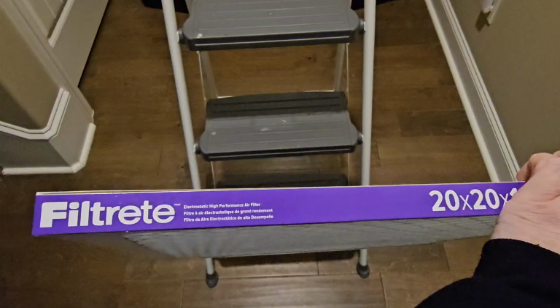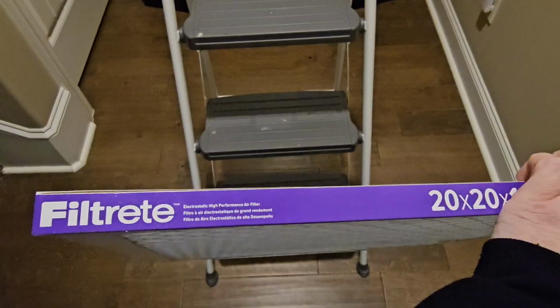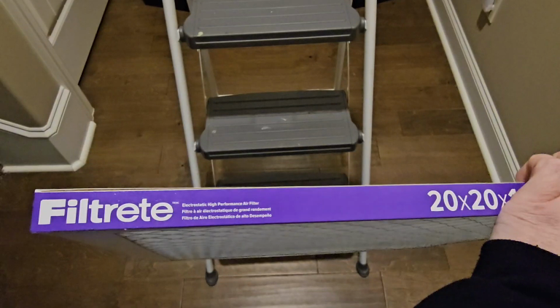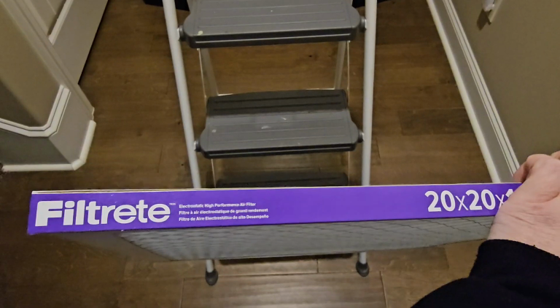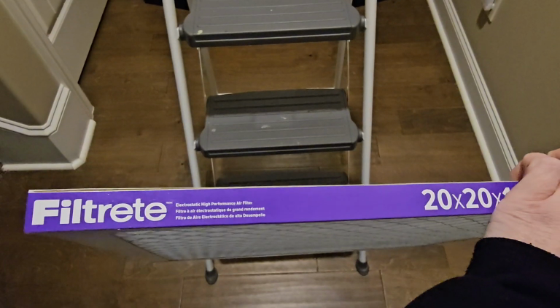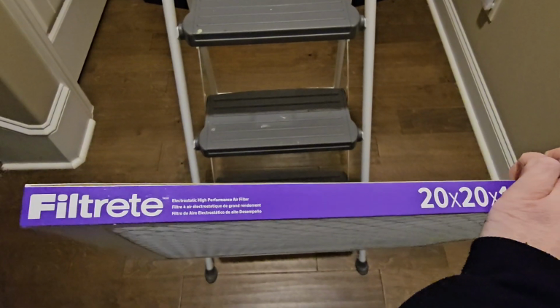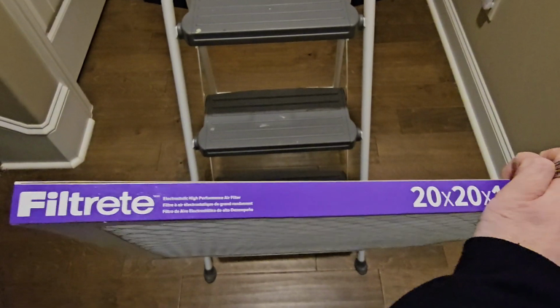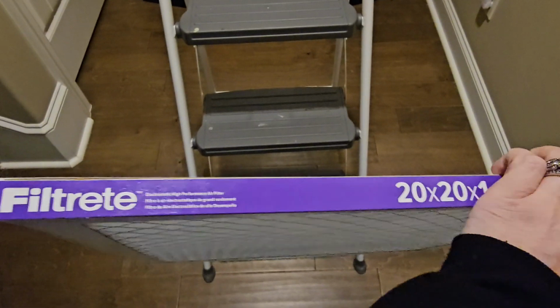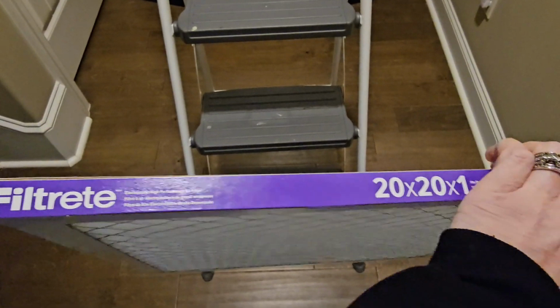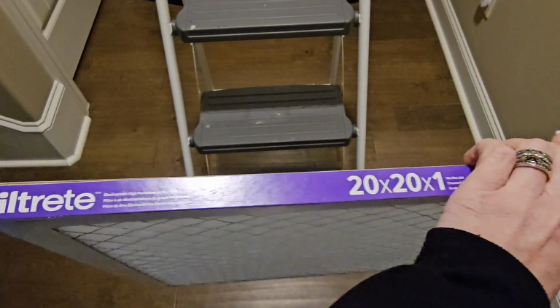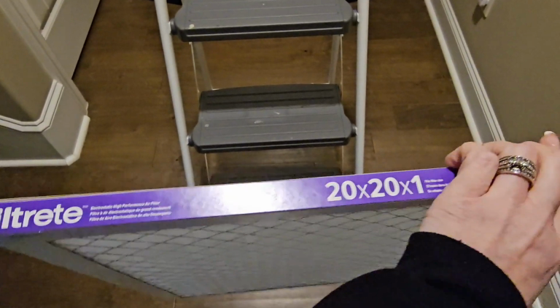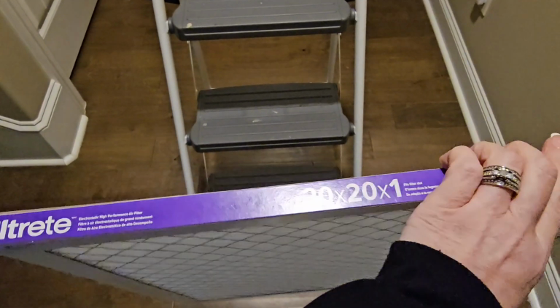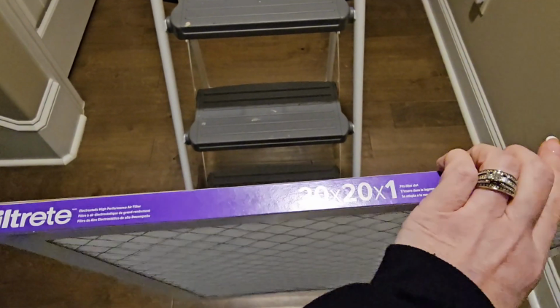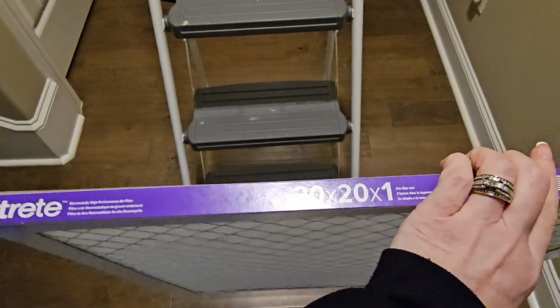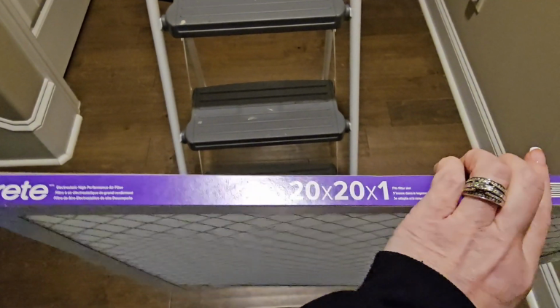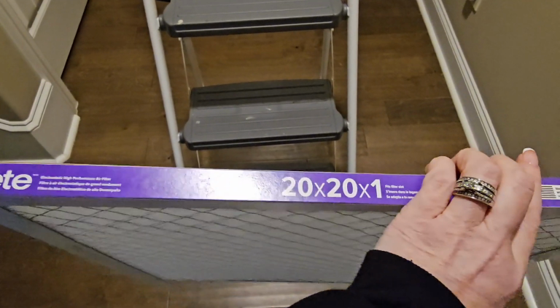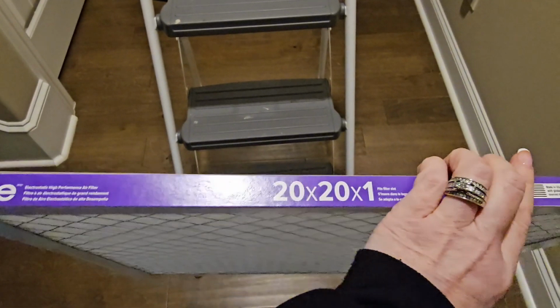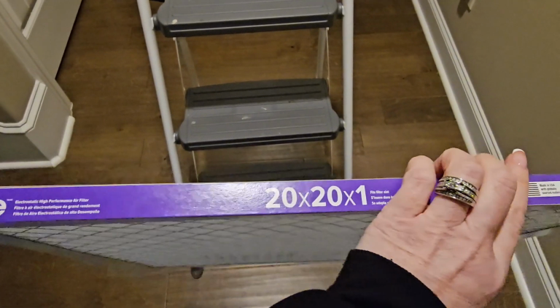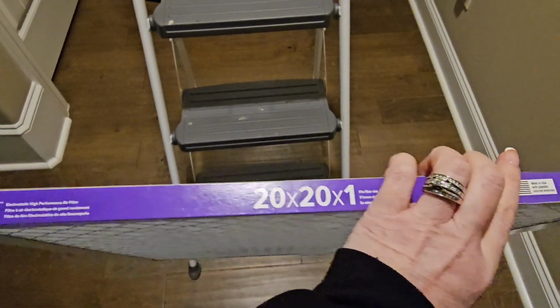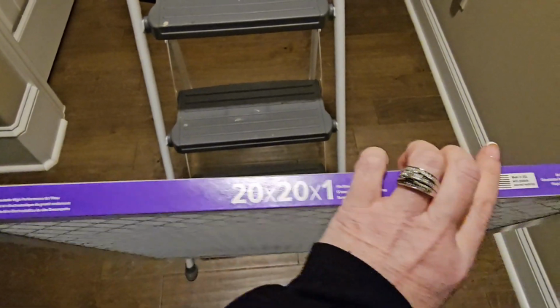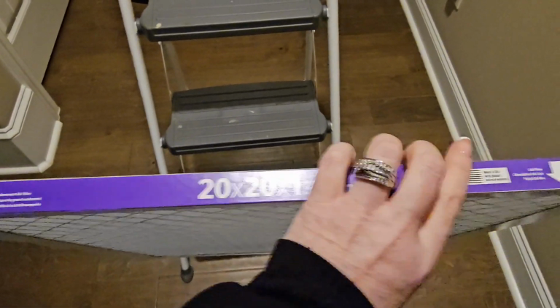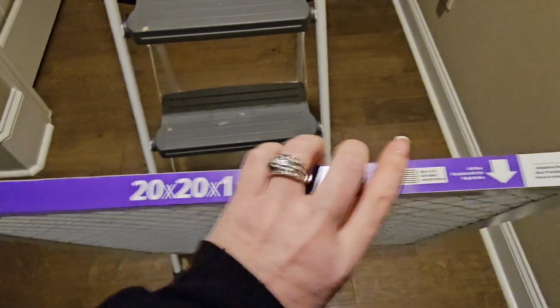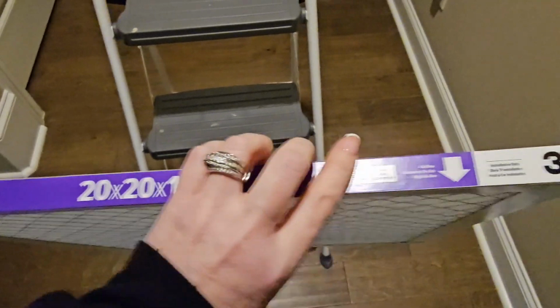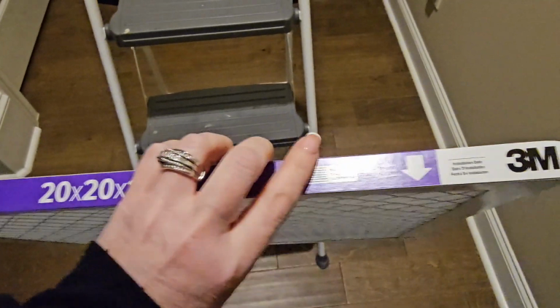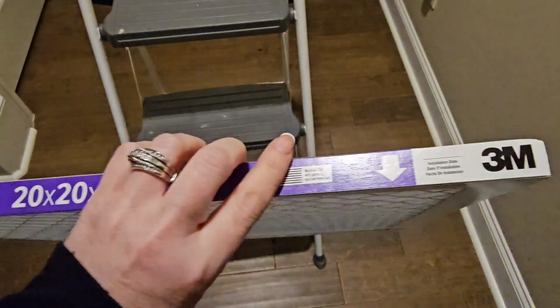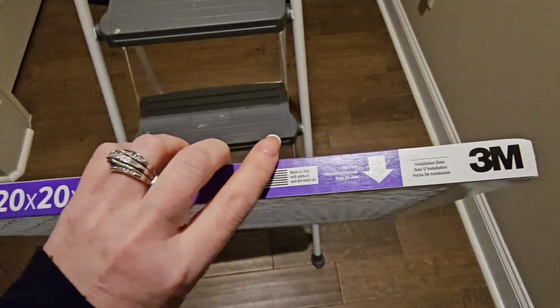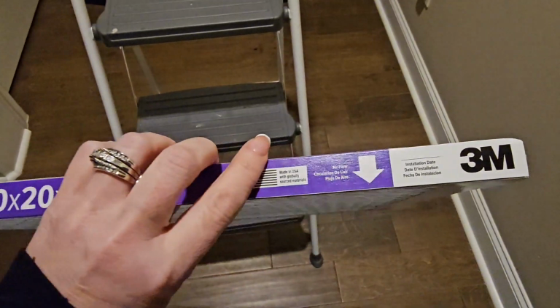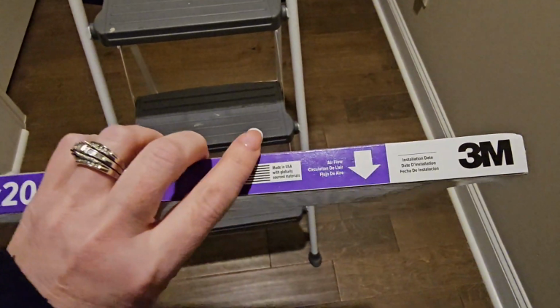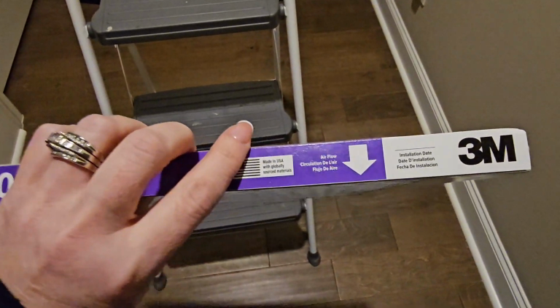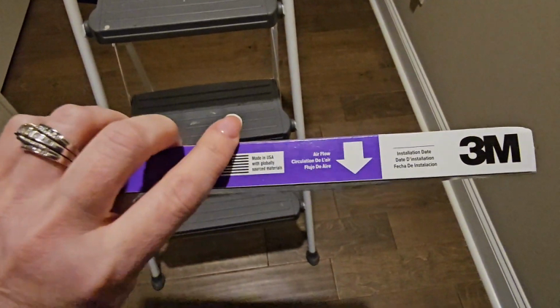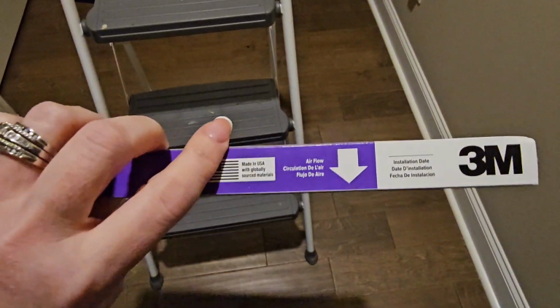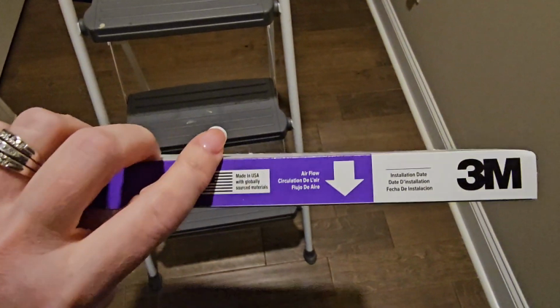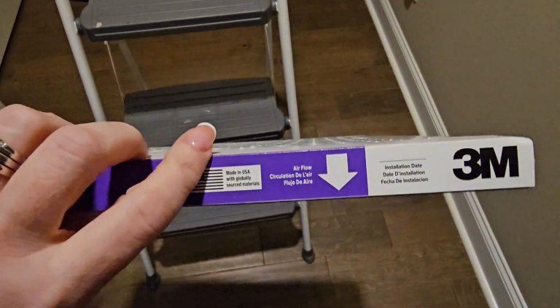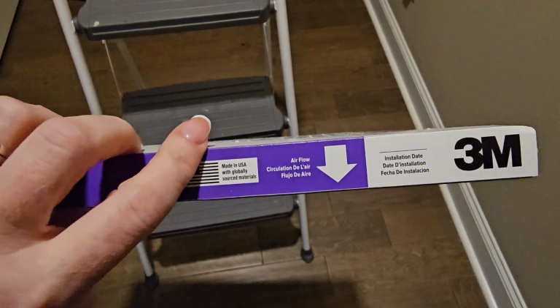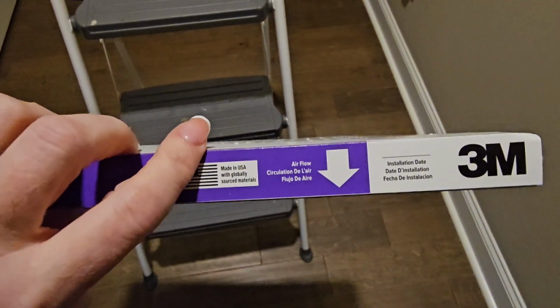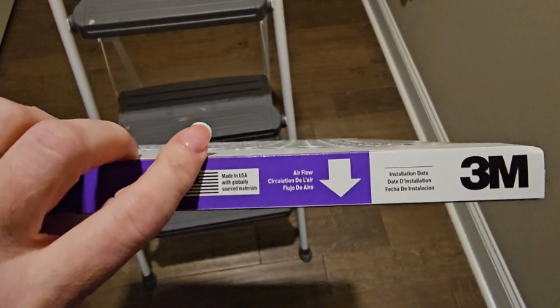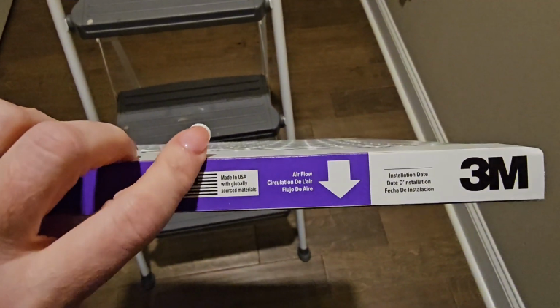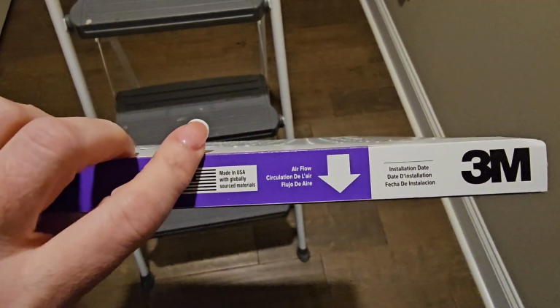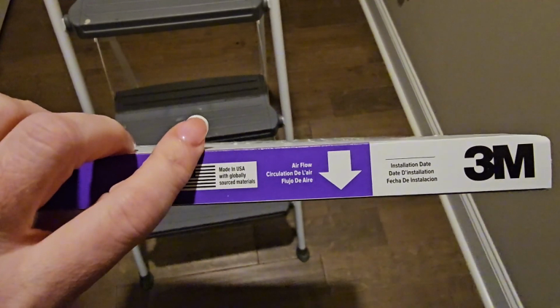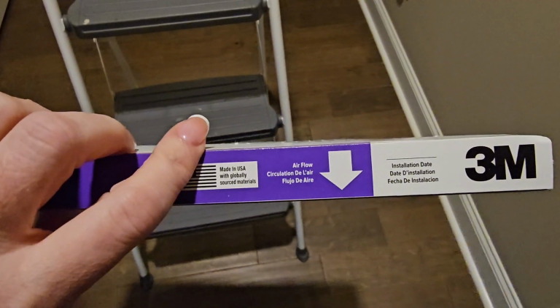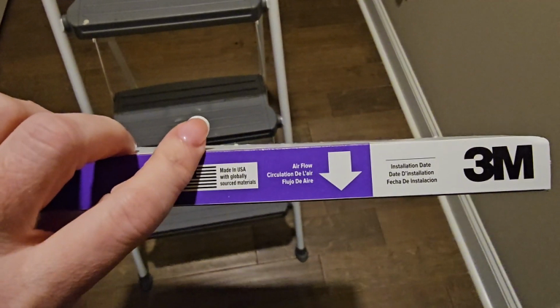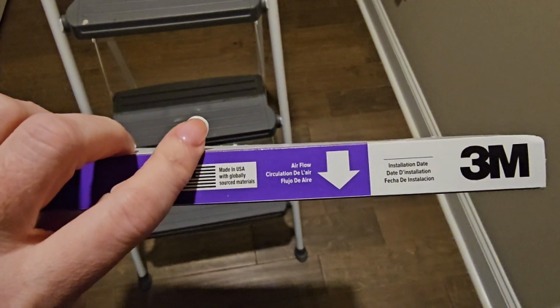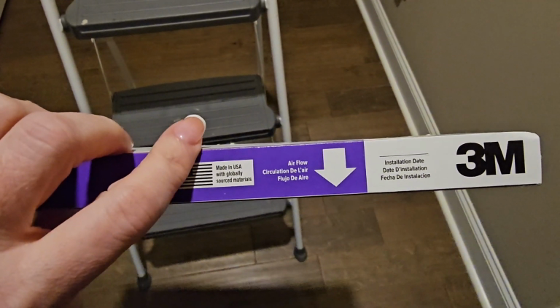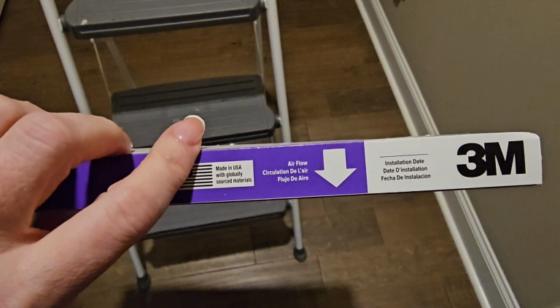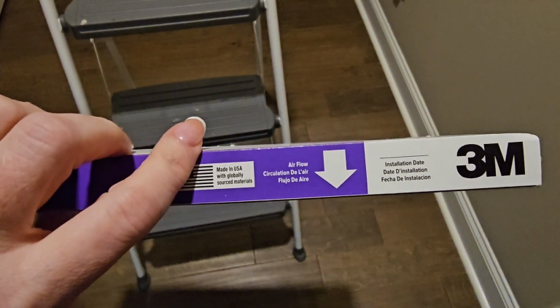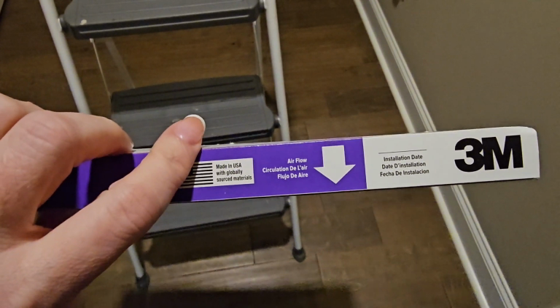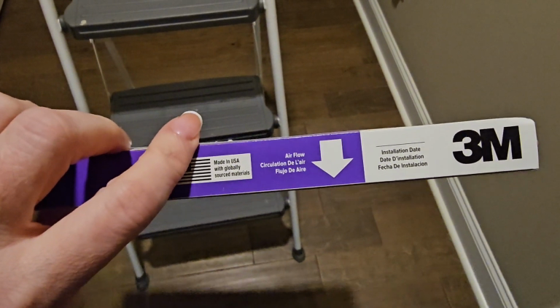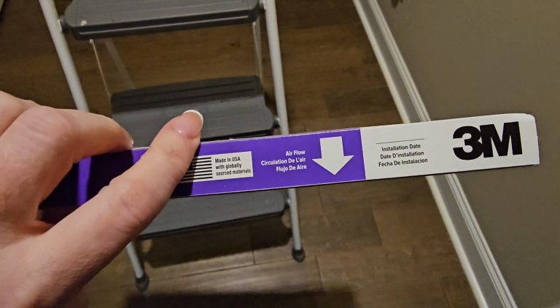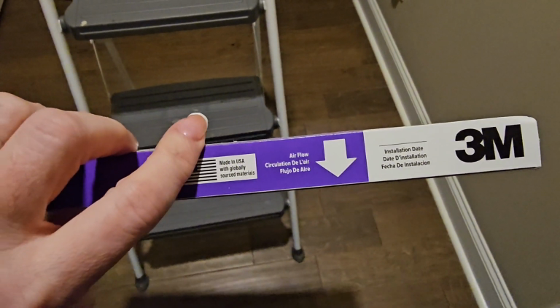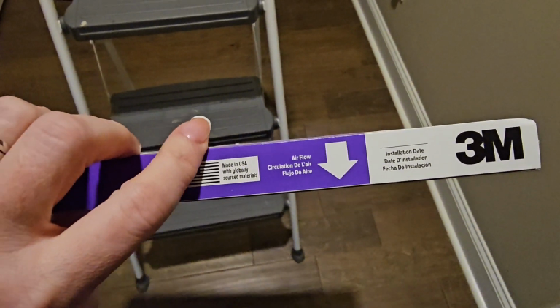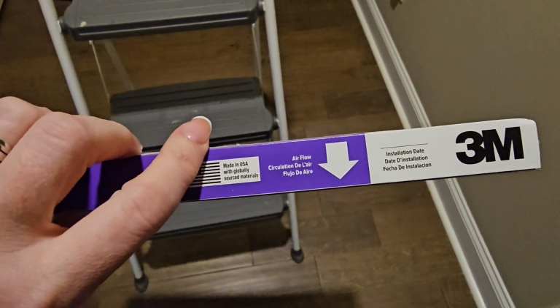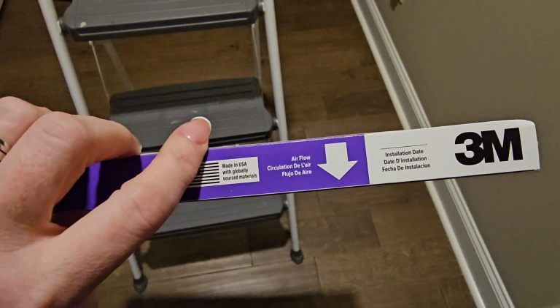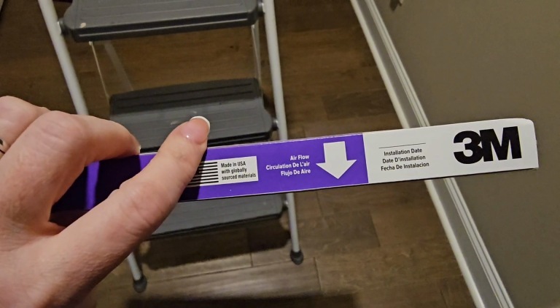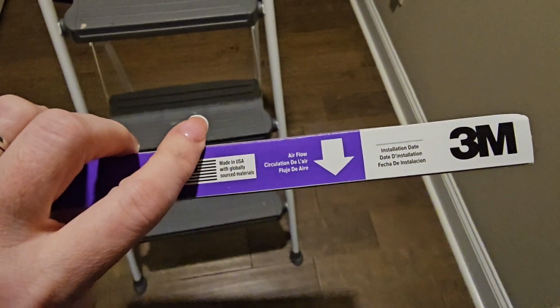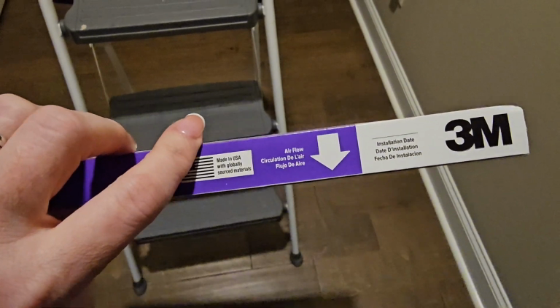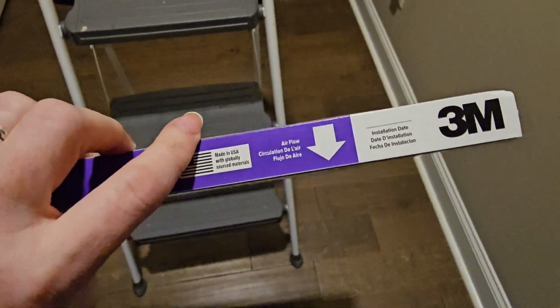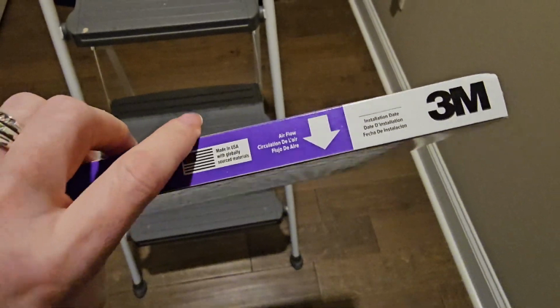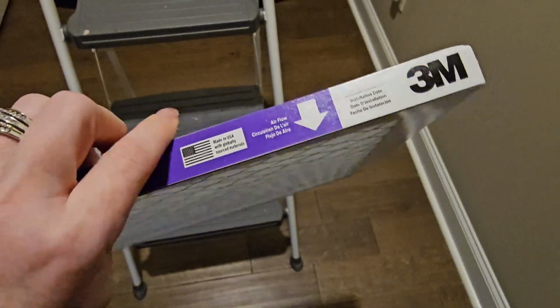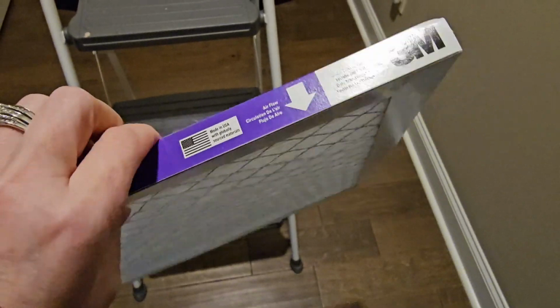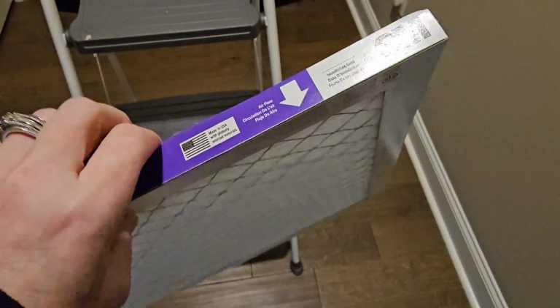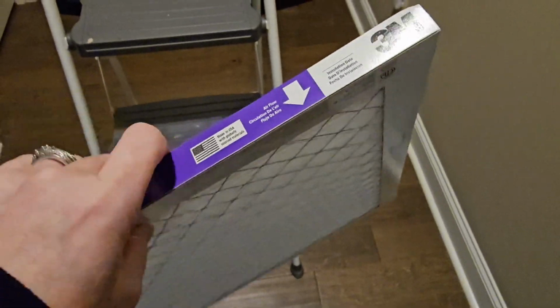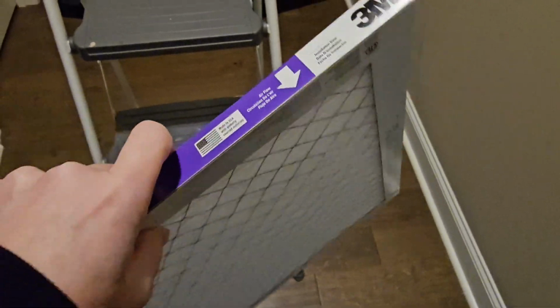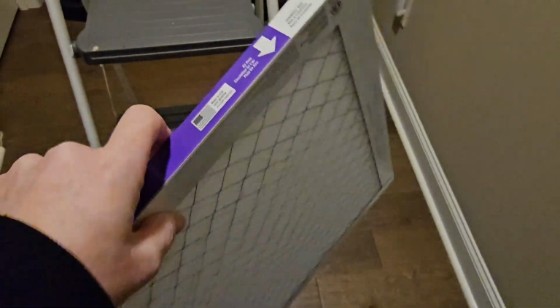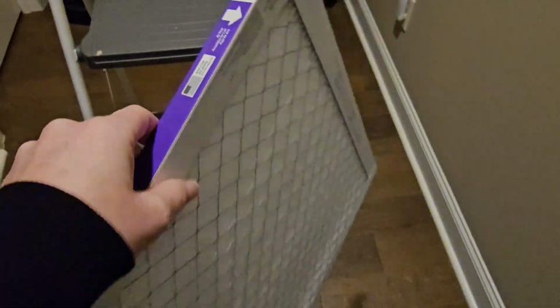These are the Filtrete 20 by 20 by 1 air filters for your home. I'm going to show you how to put these in.